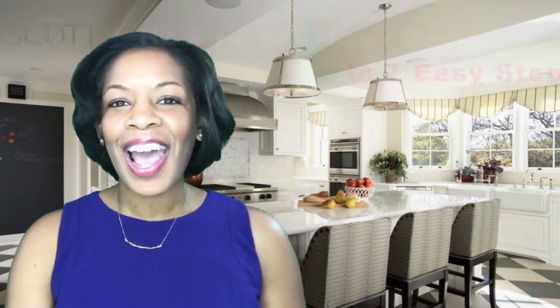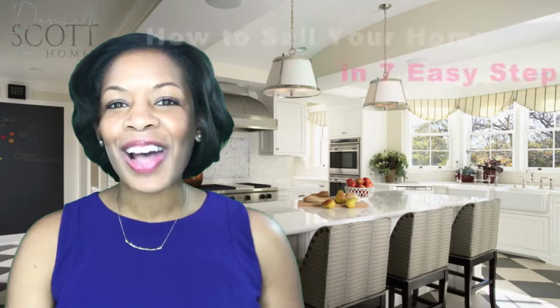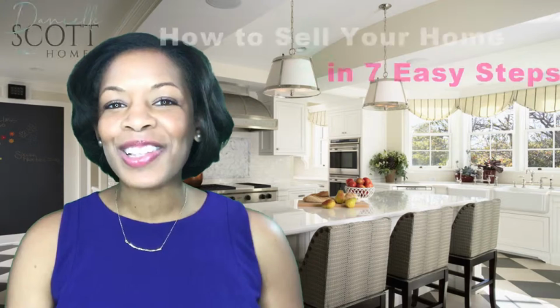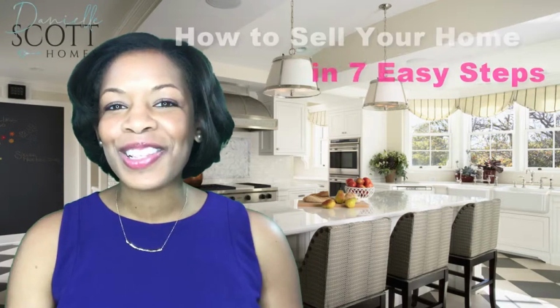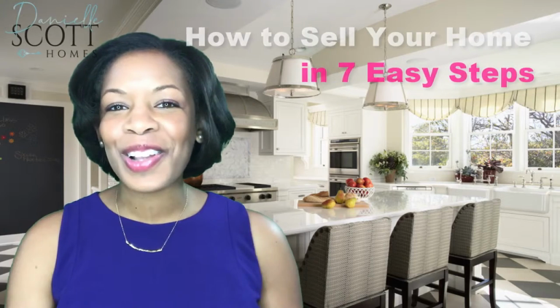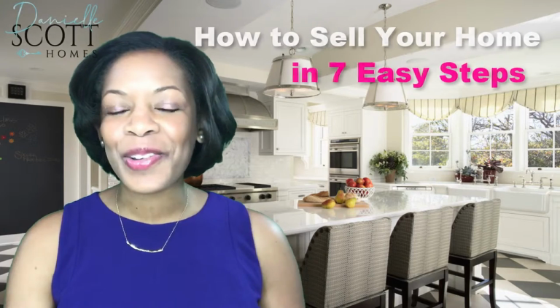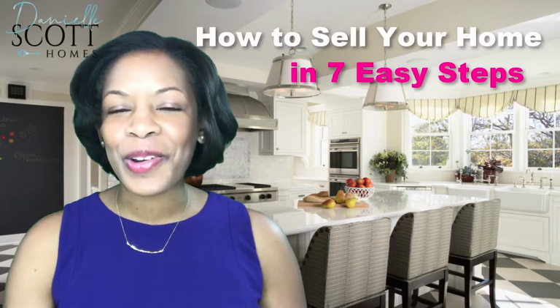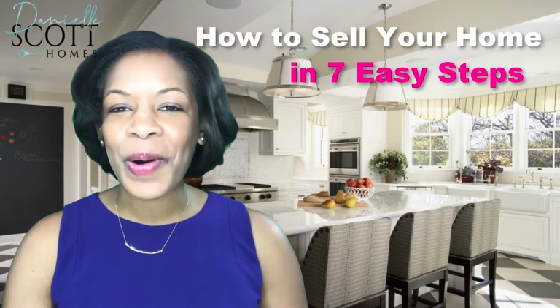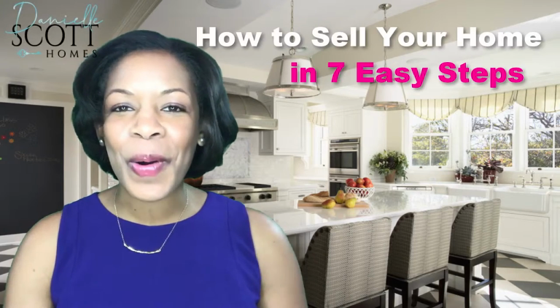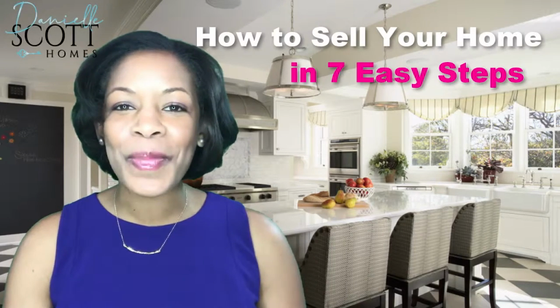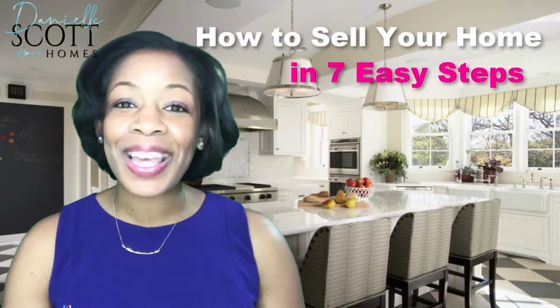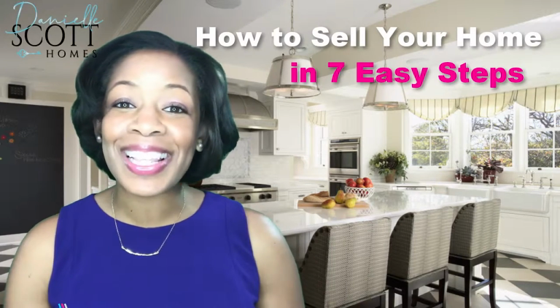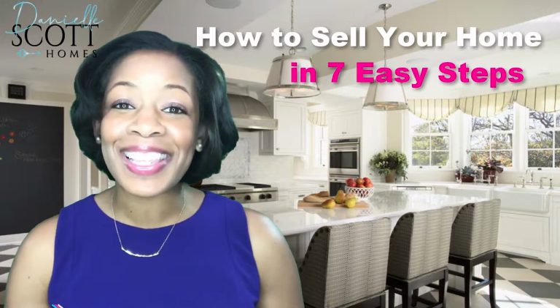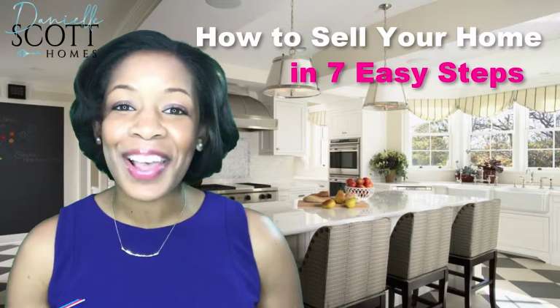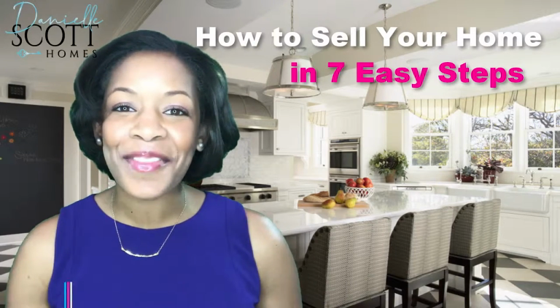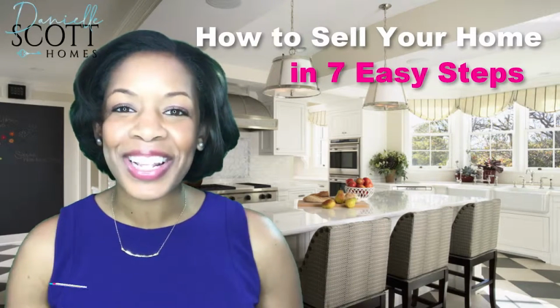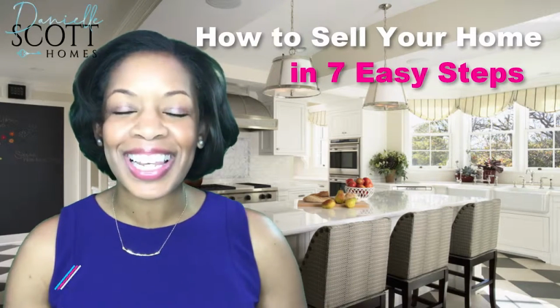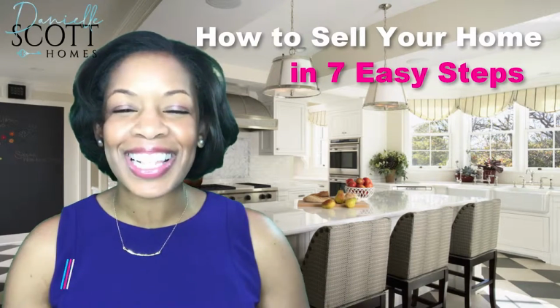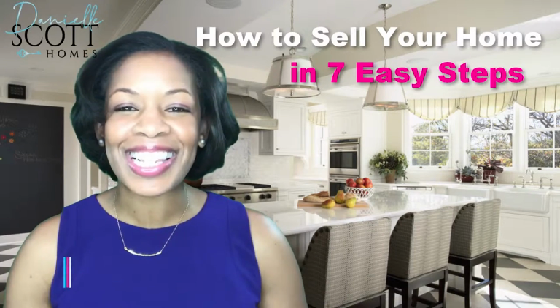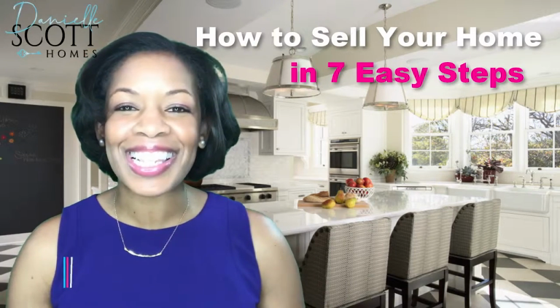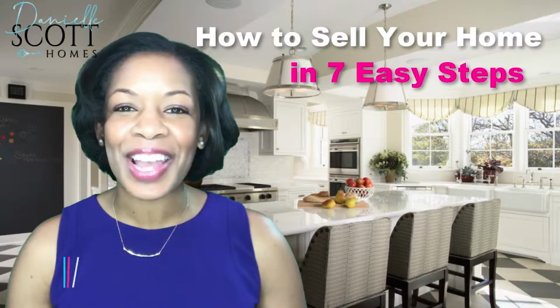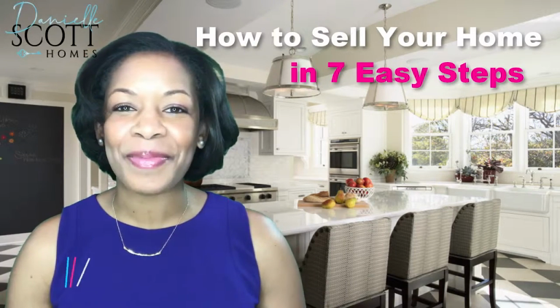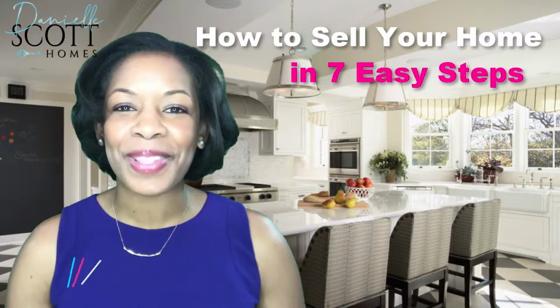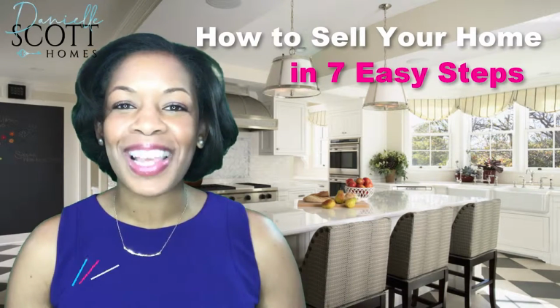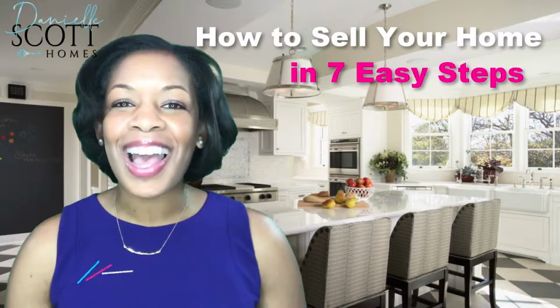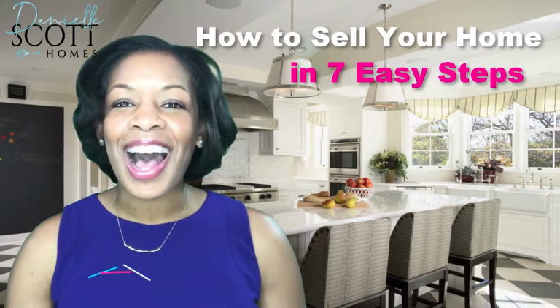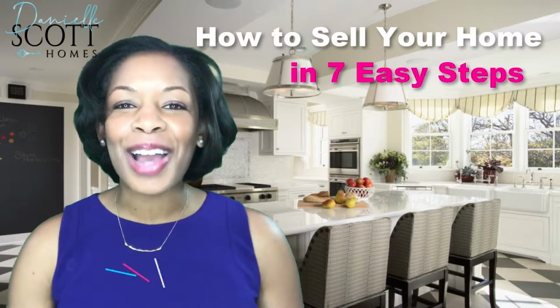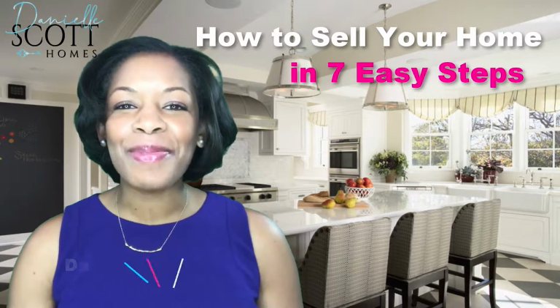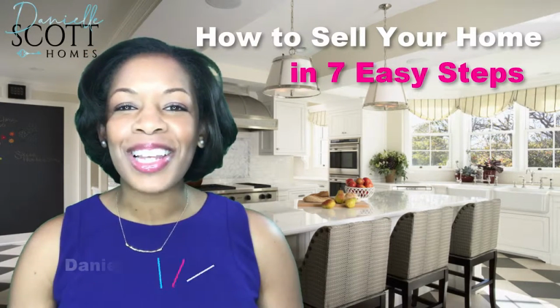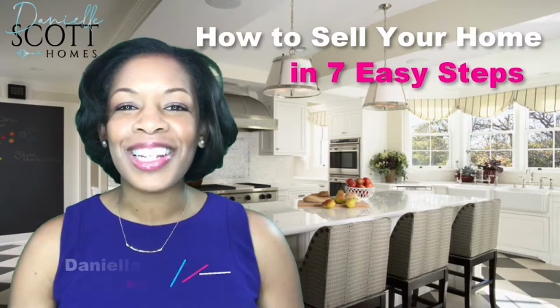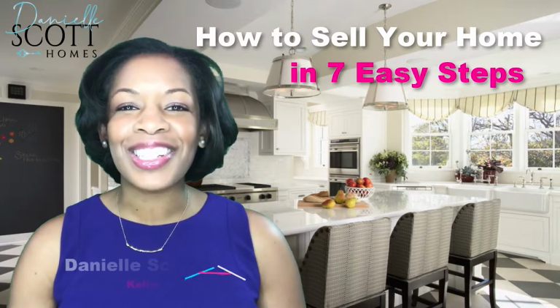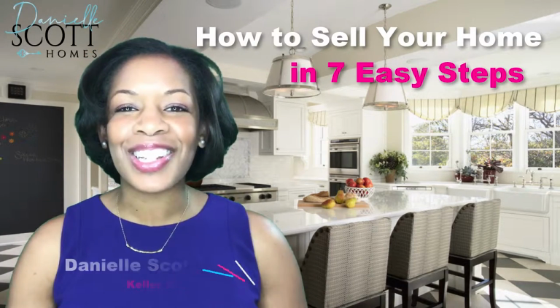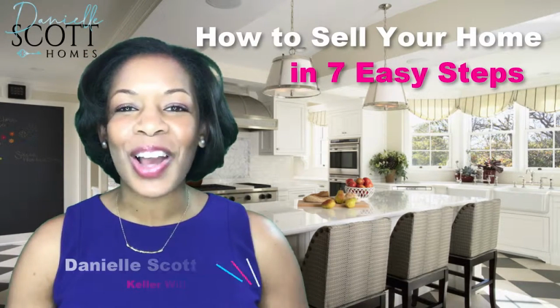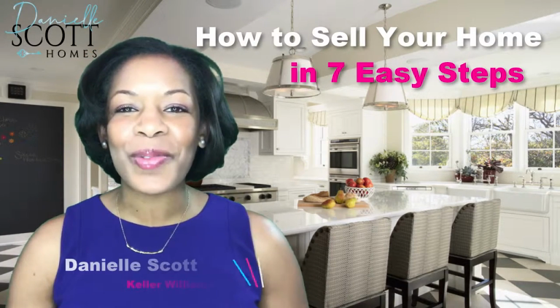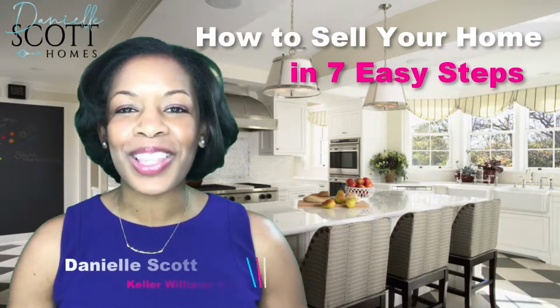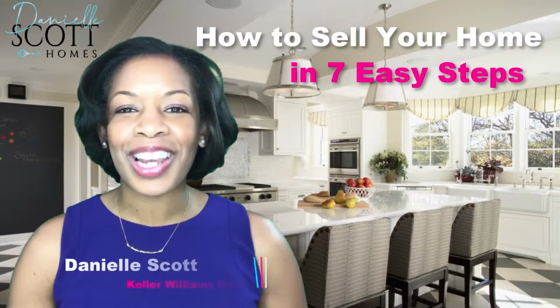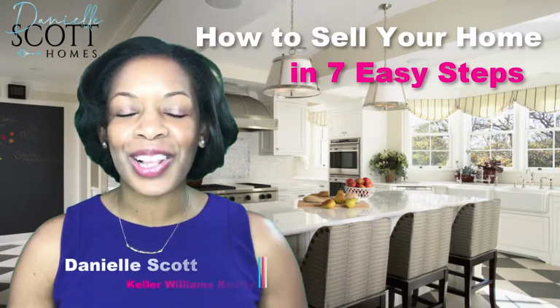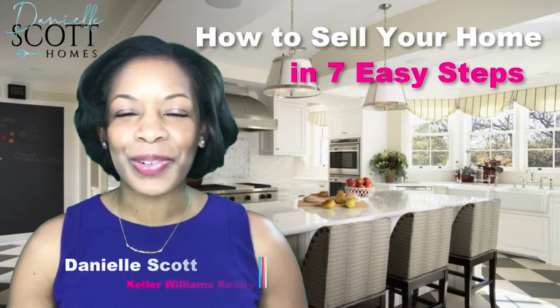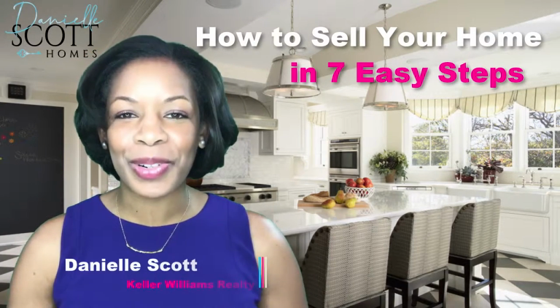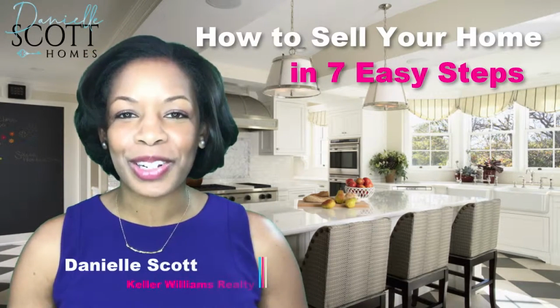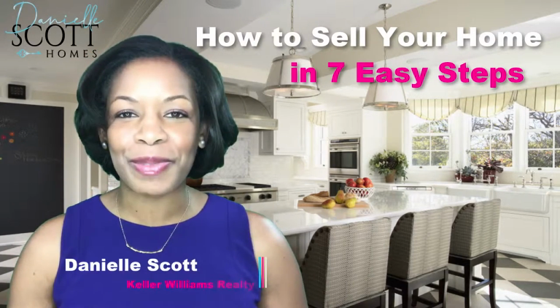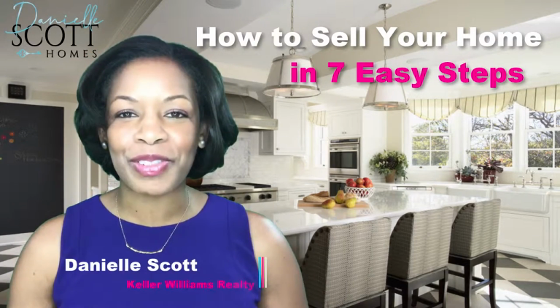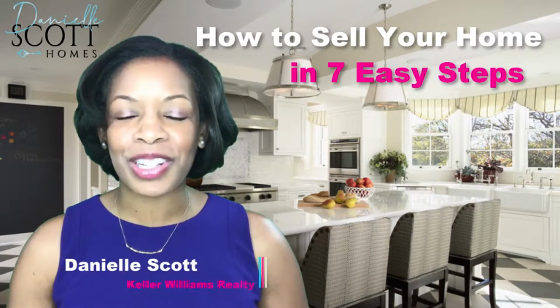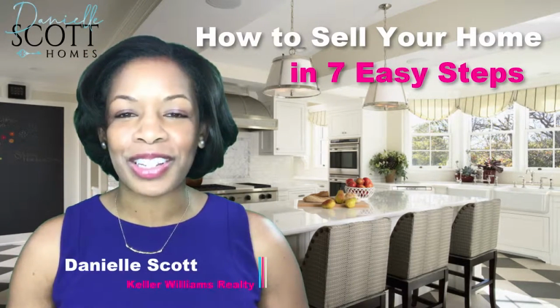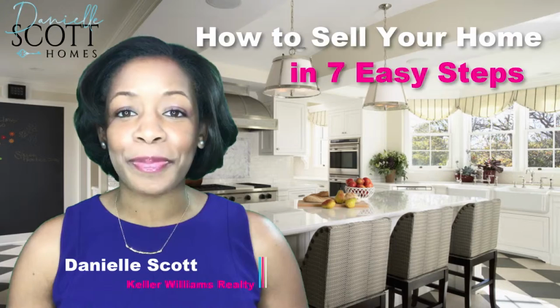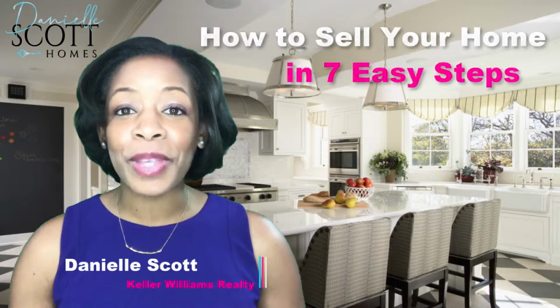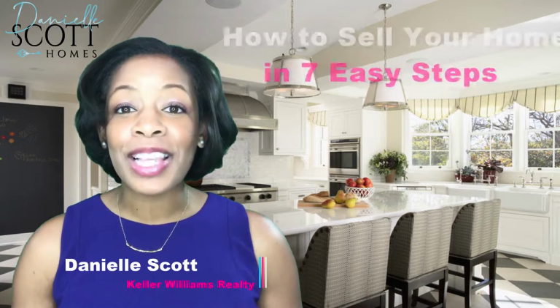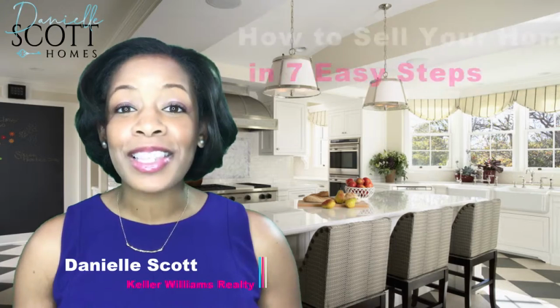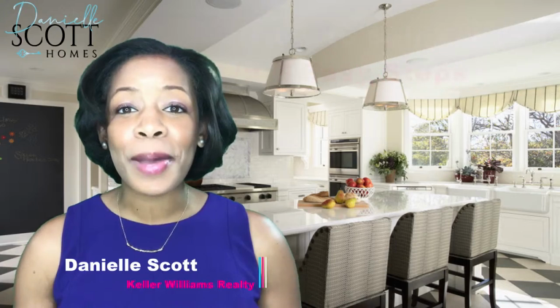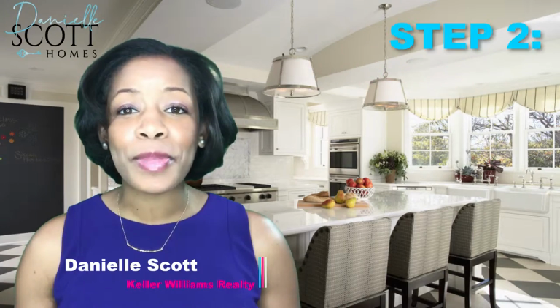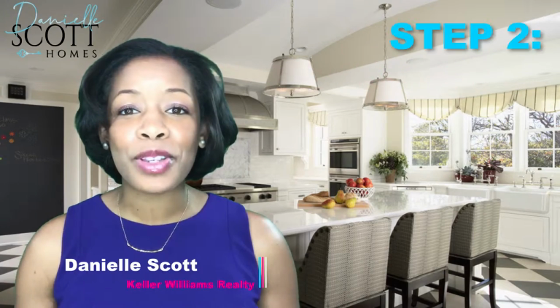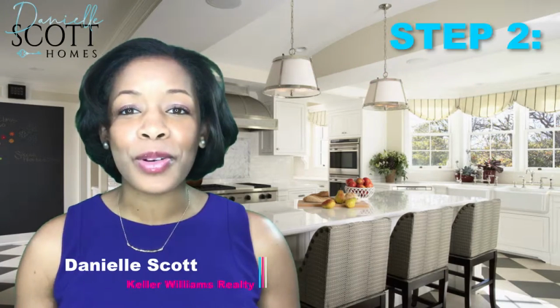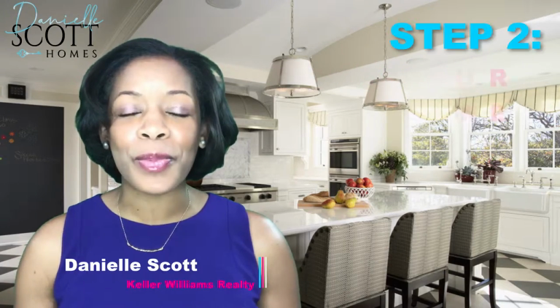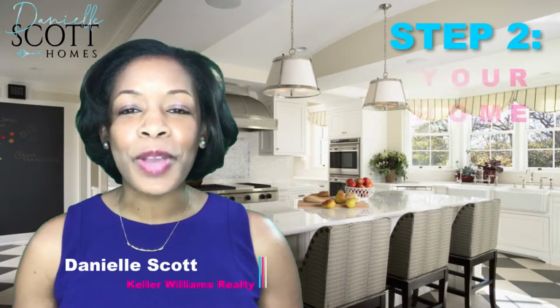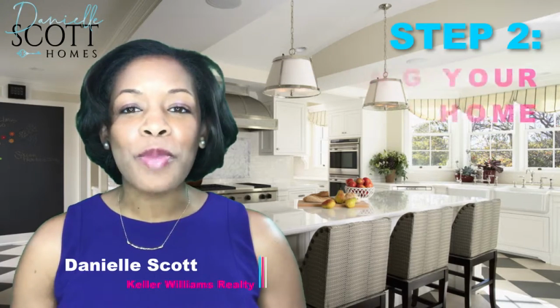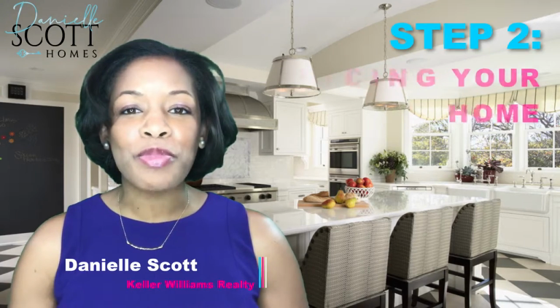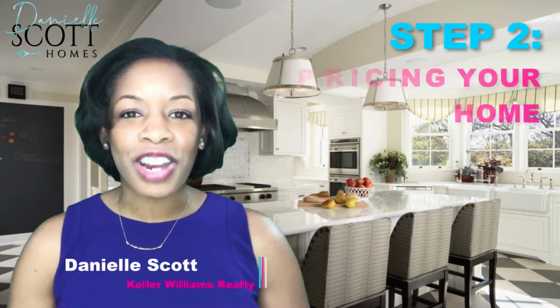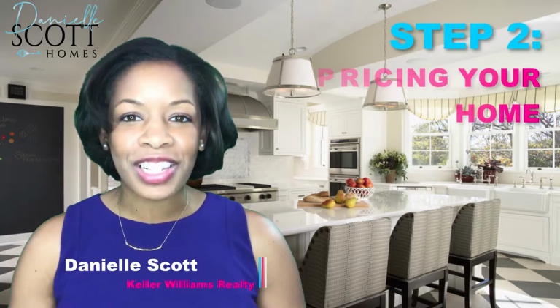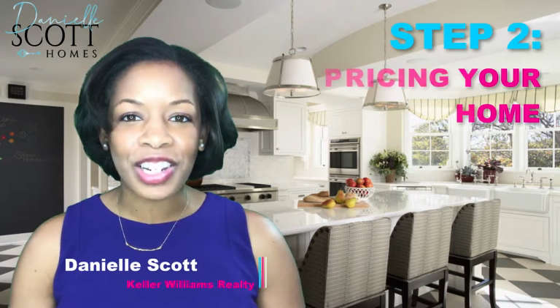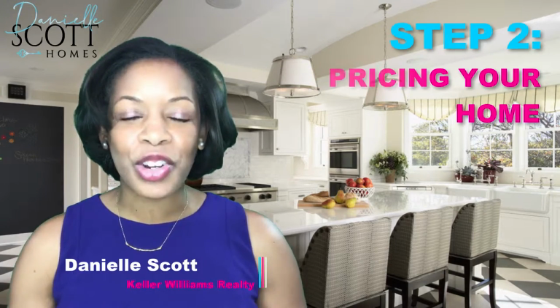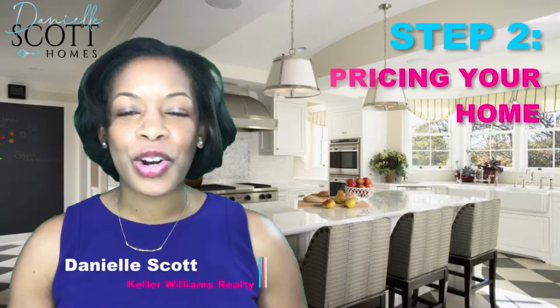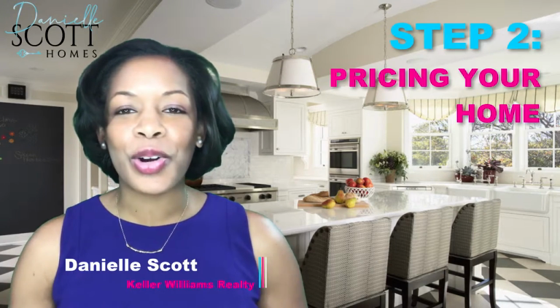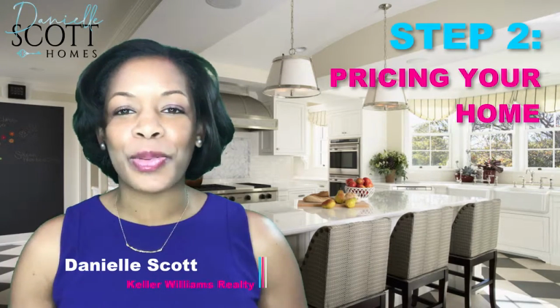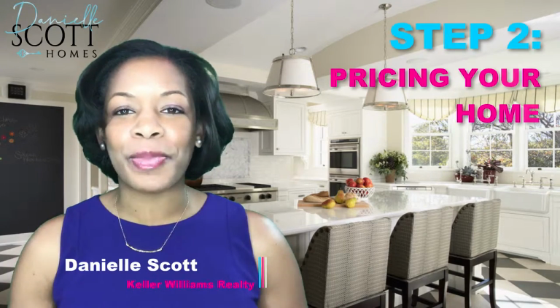How to sell your home in seven easy steps. I'm Danielle Scott with Keller Williams Realty. Step two: pricing your home.